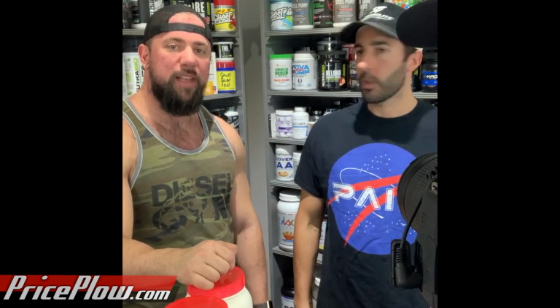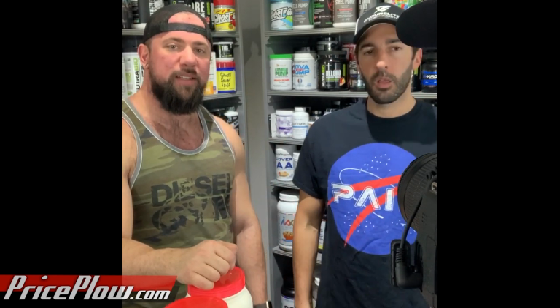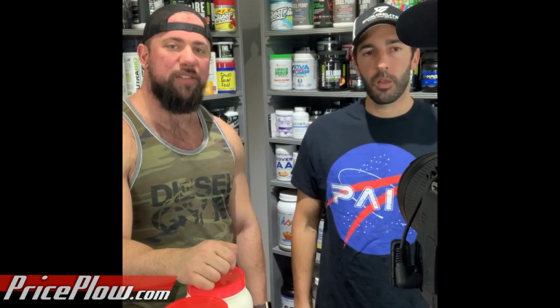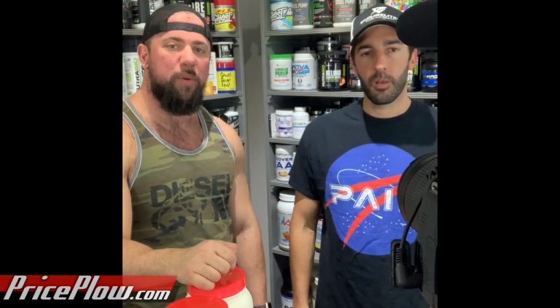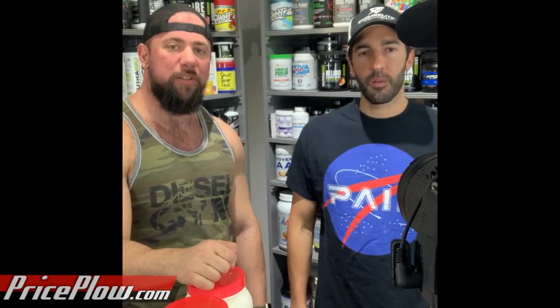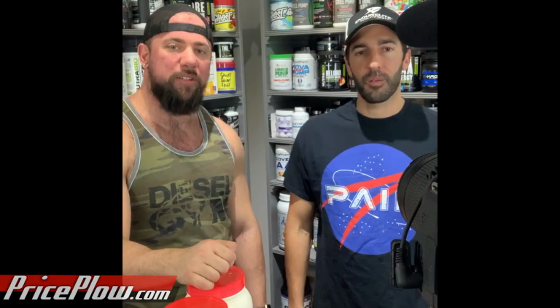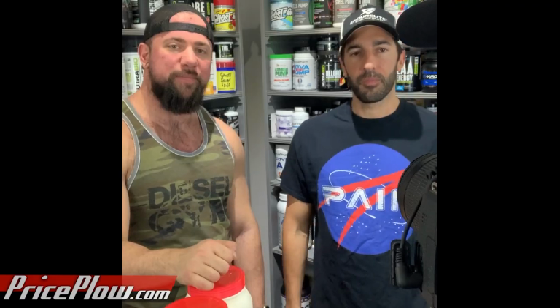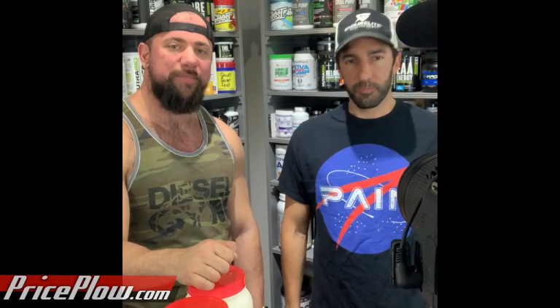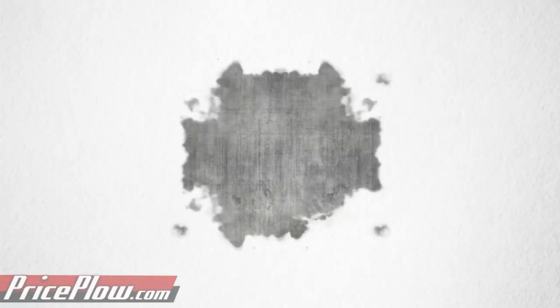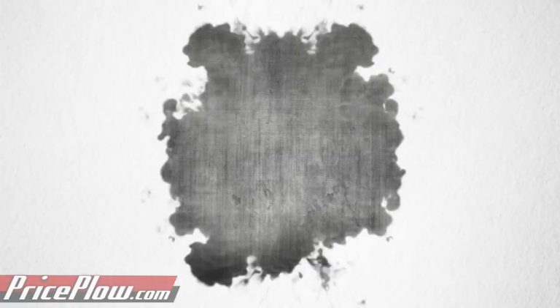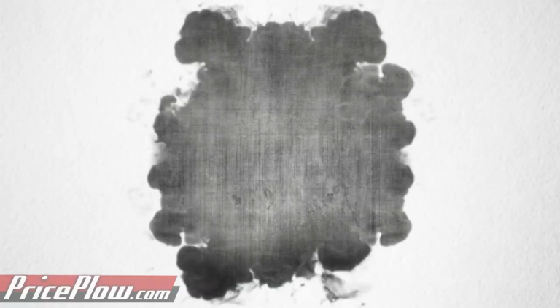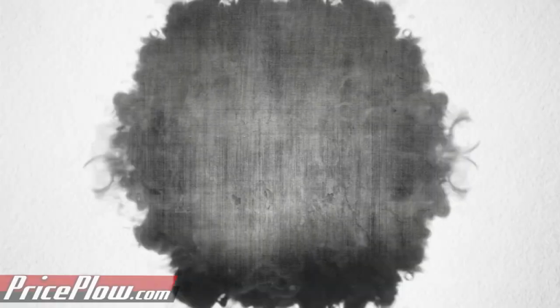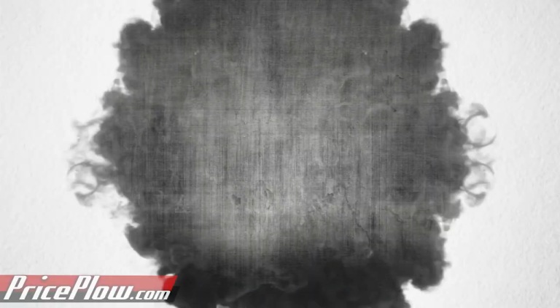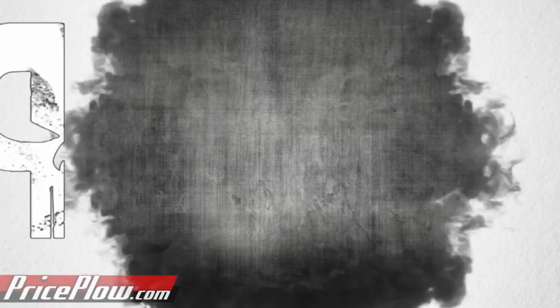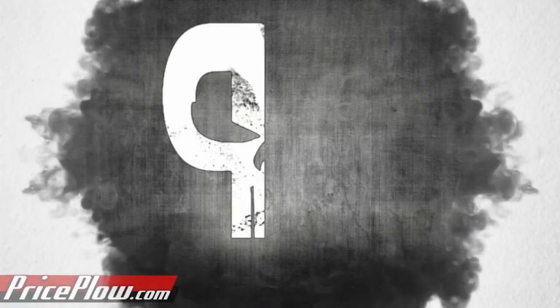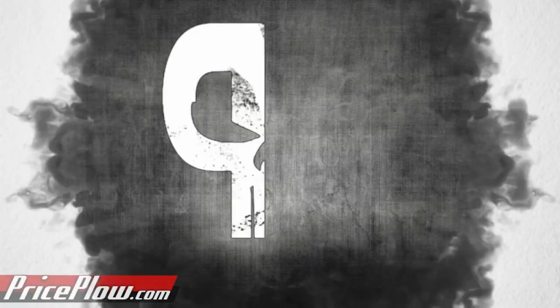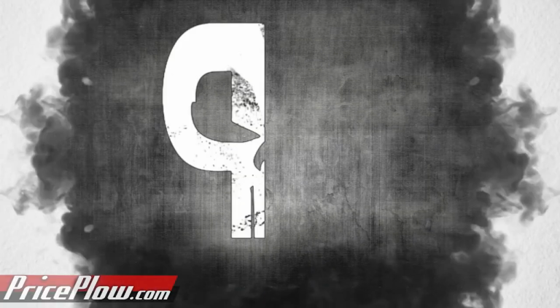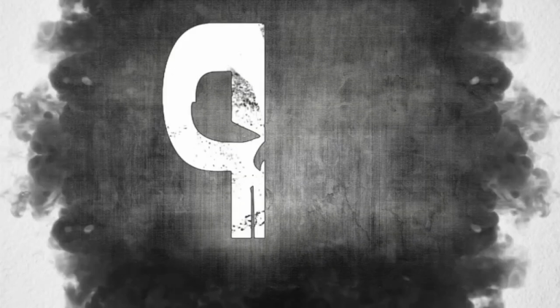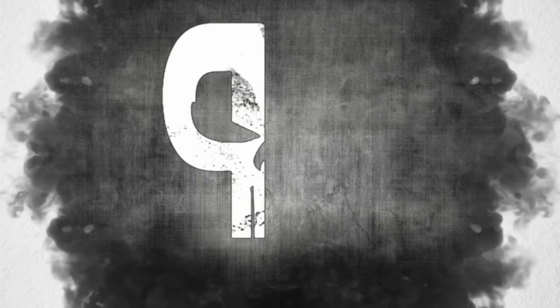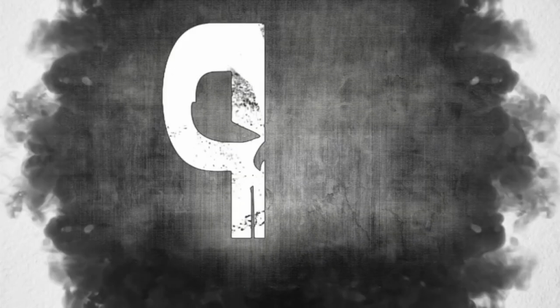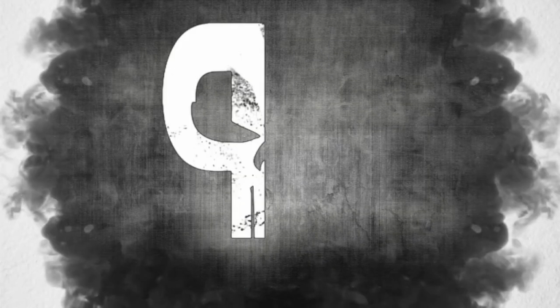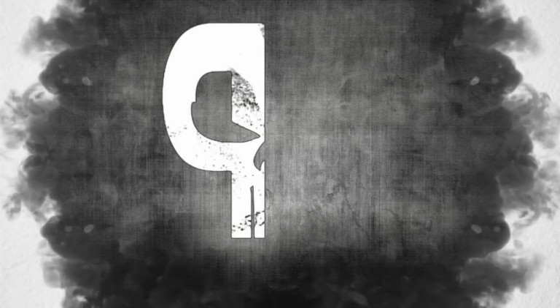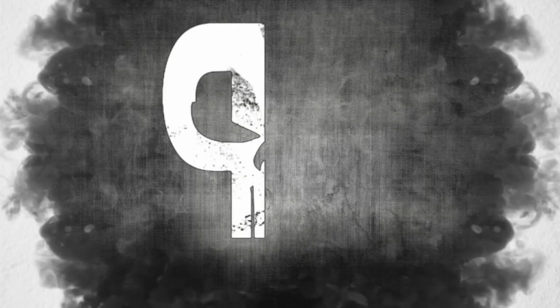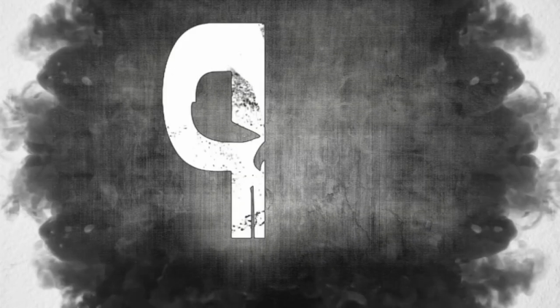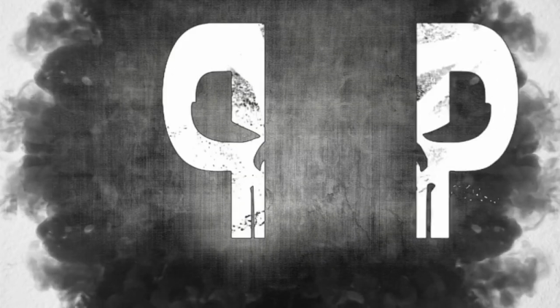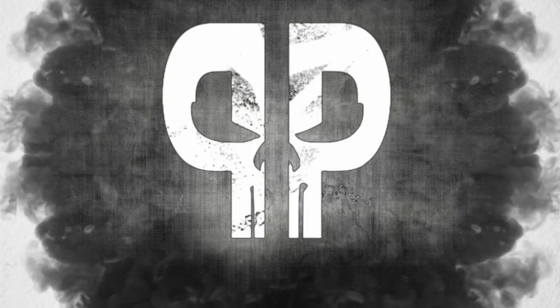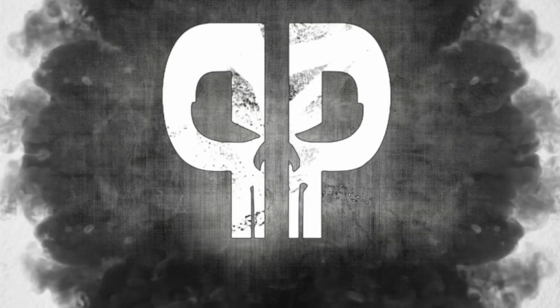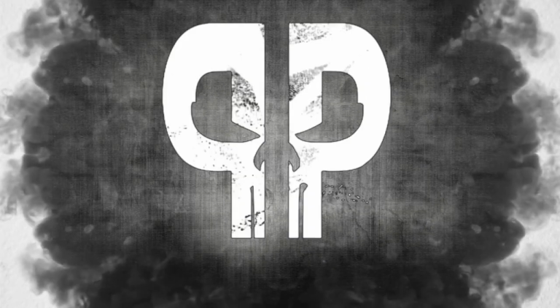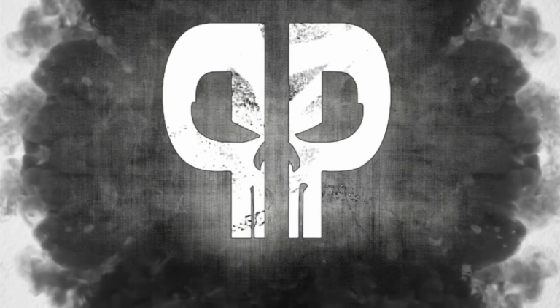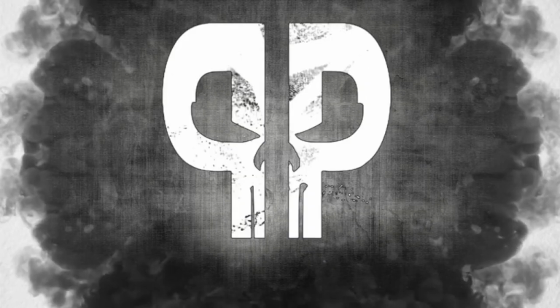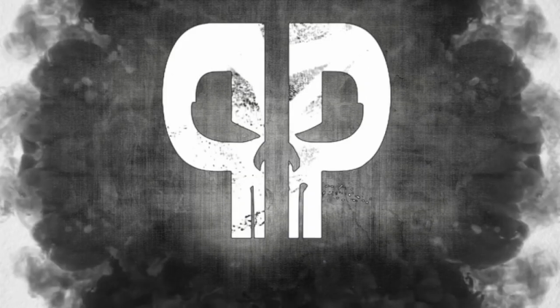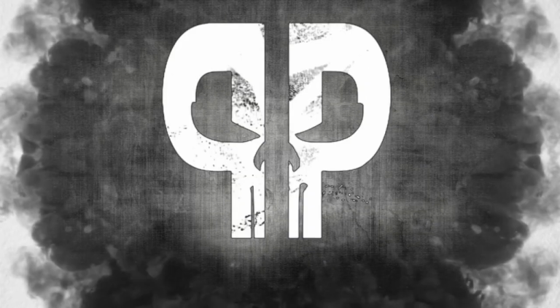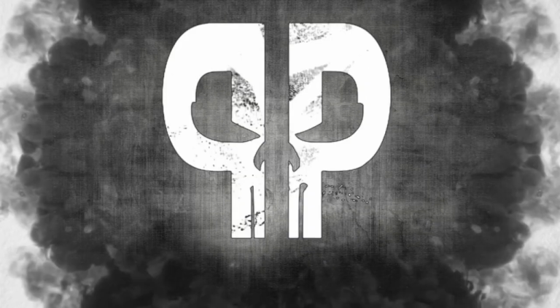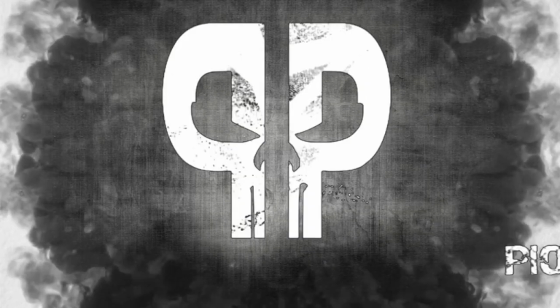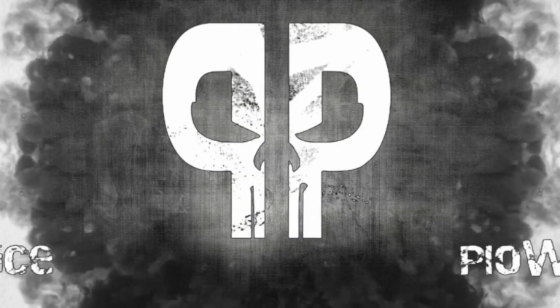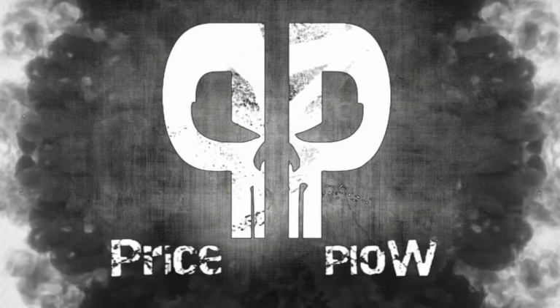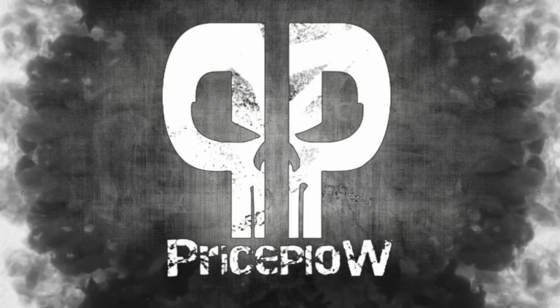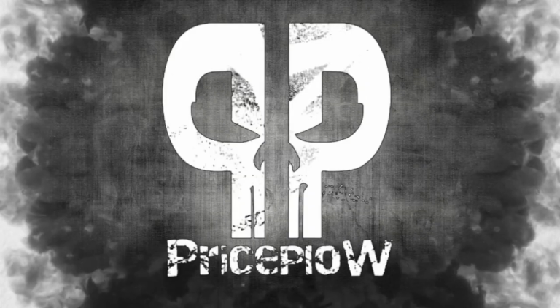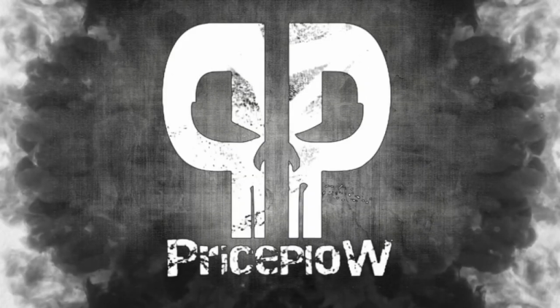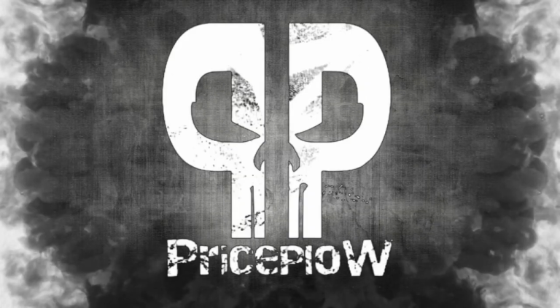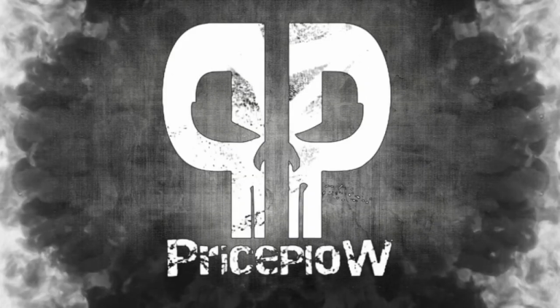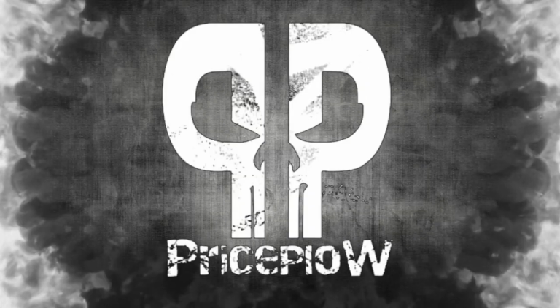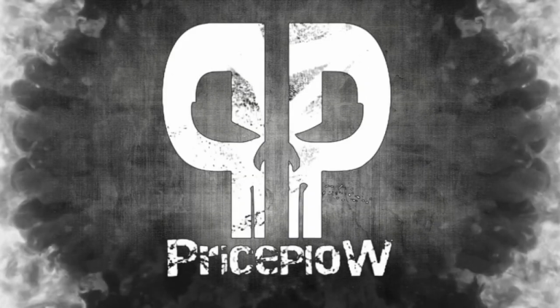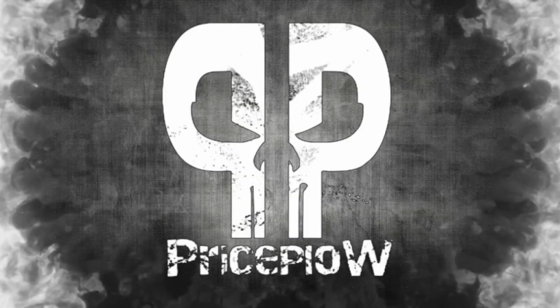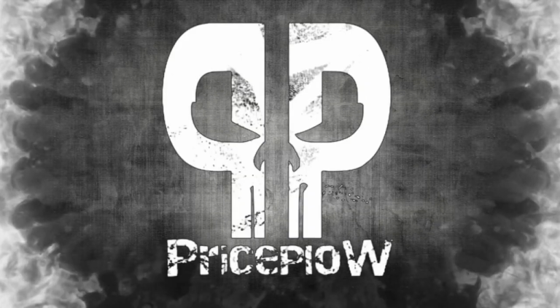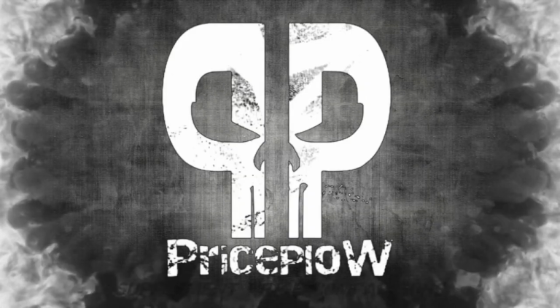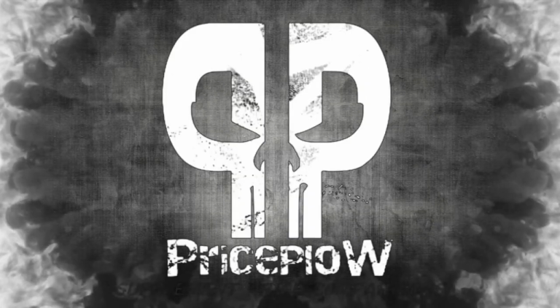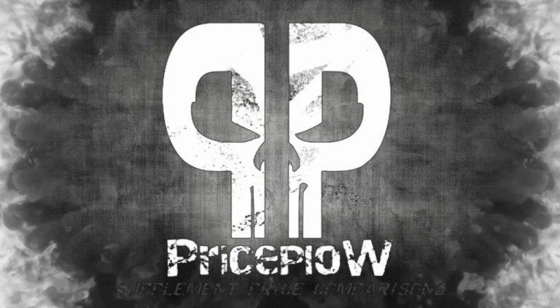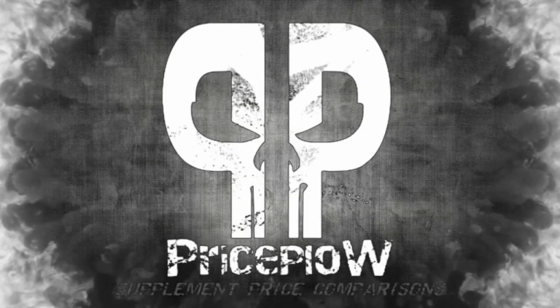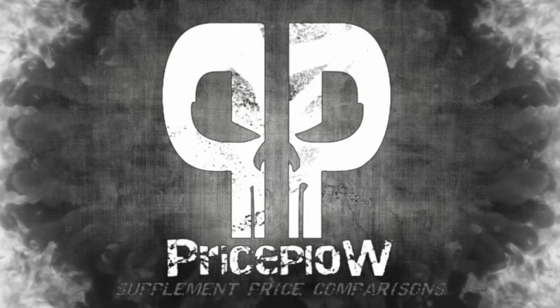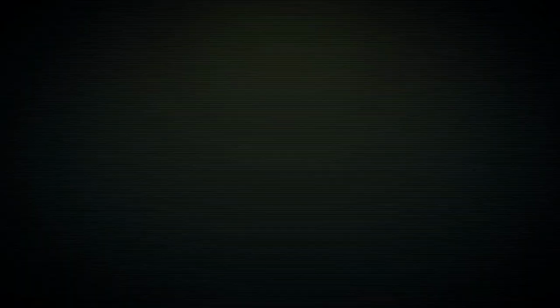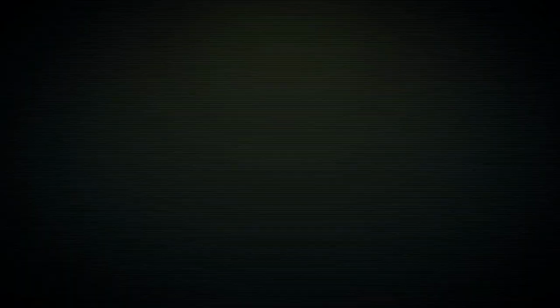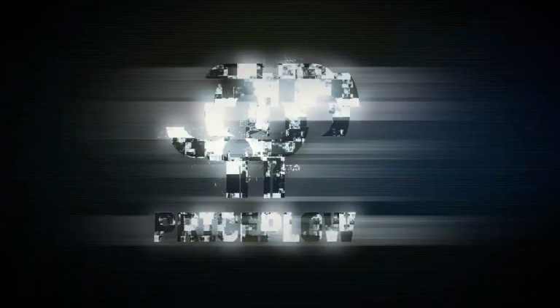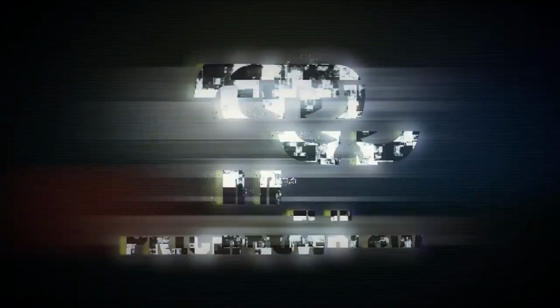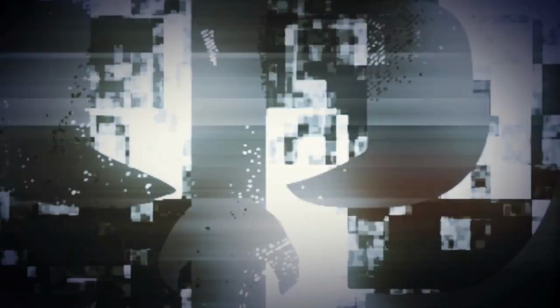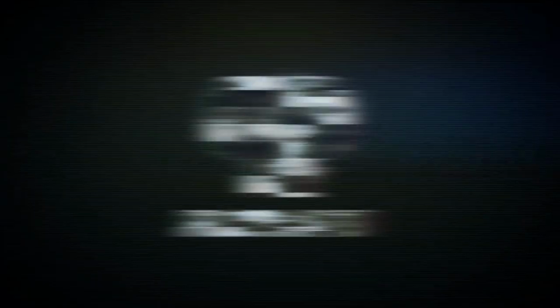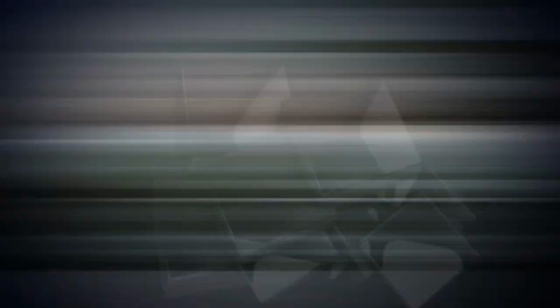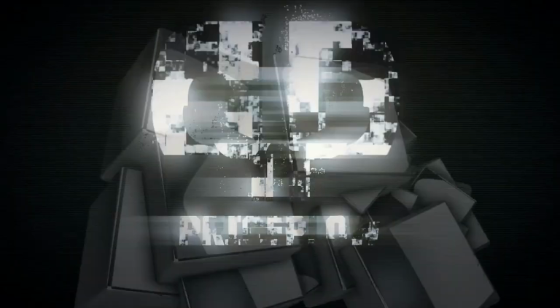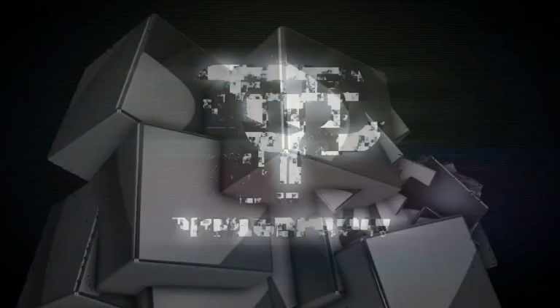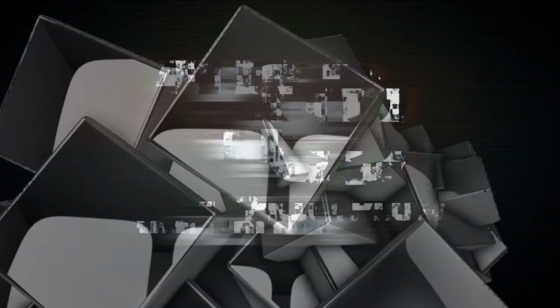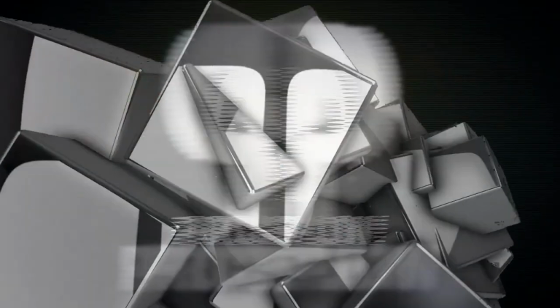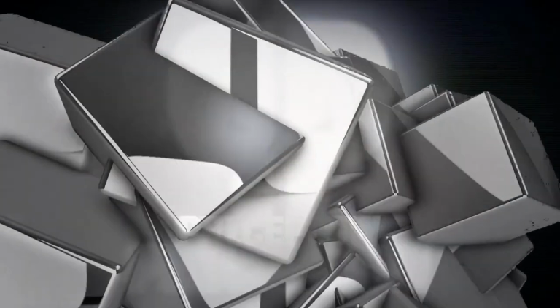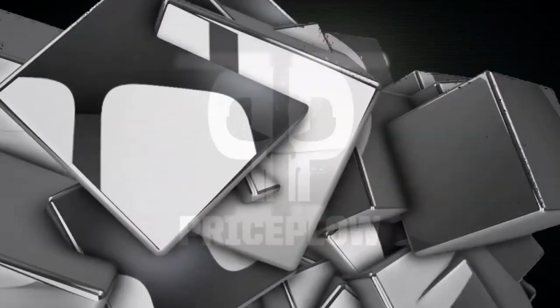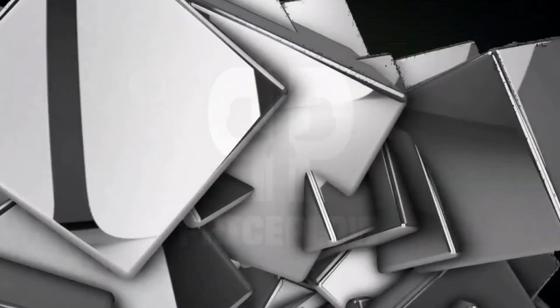Thanks guys for watching. Welcome to PriceFile.